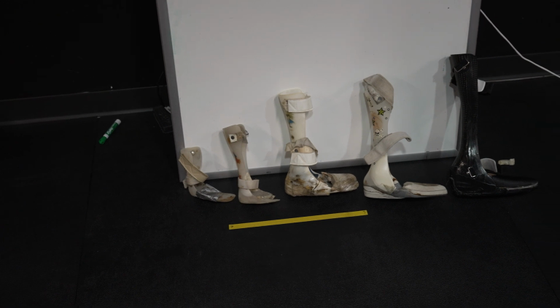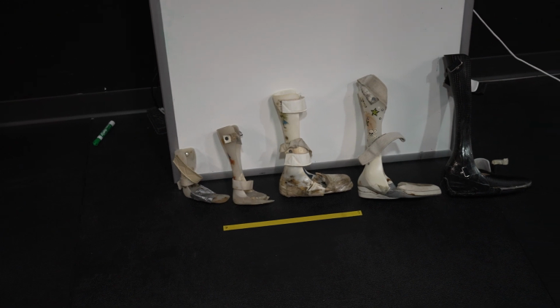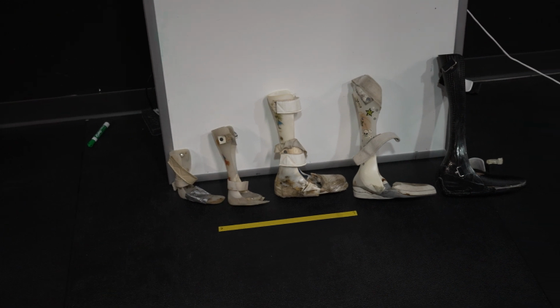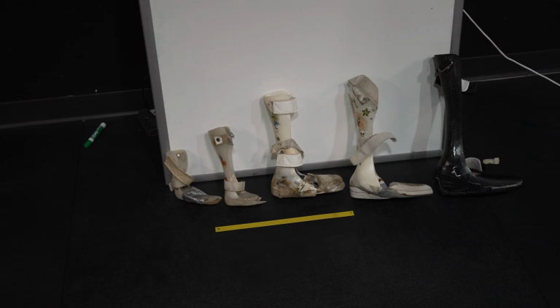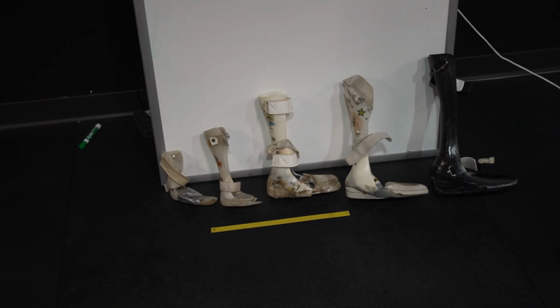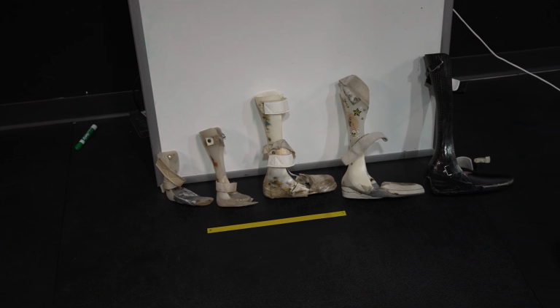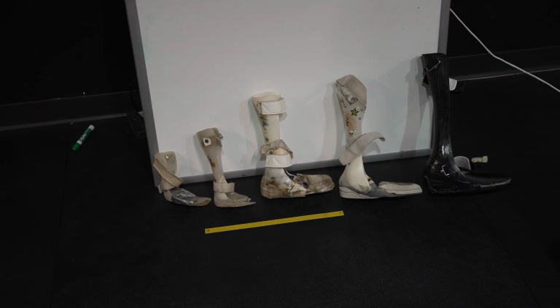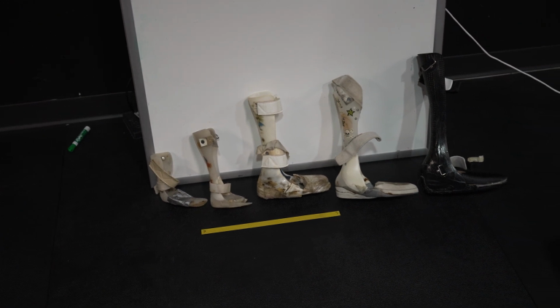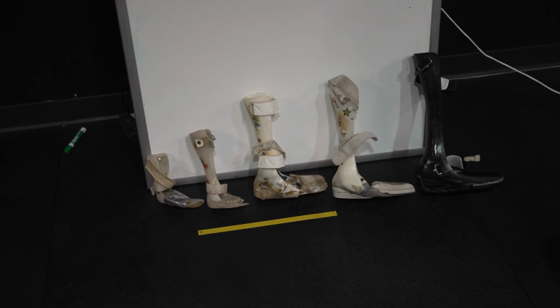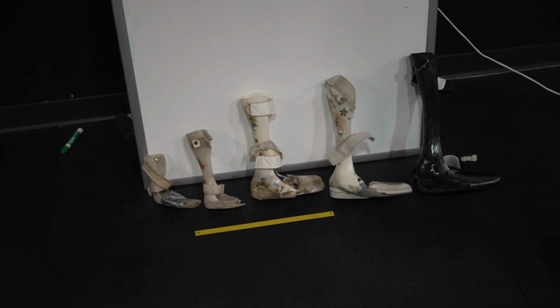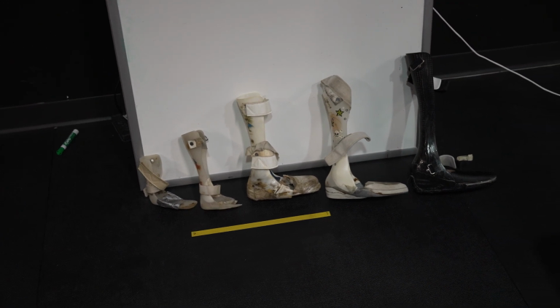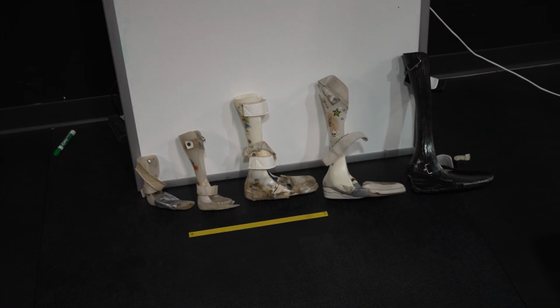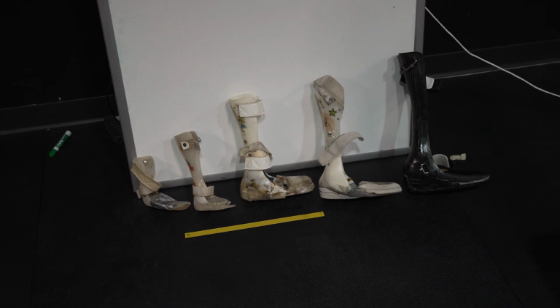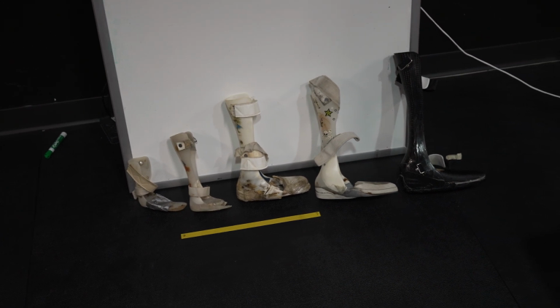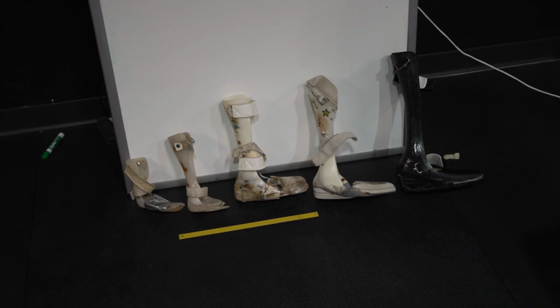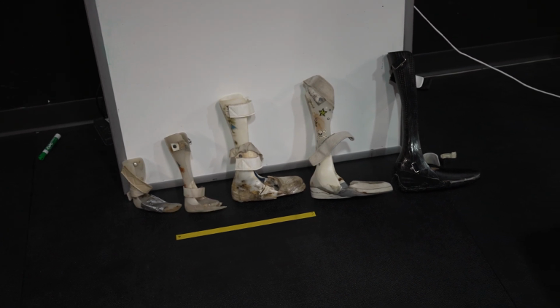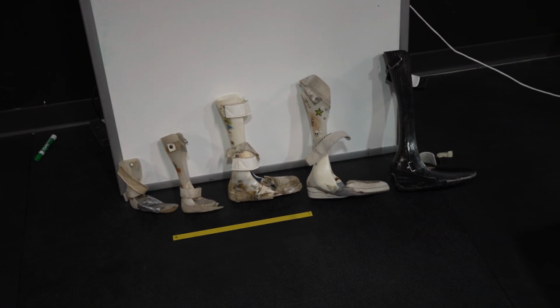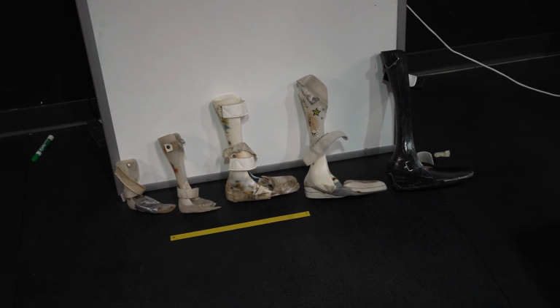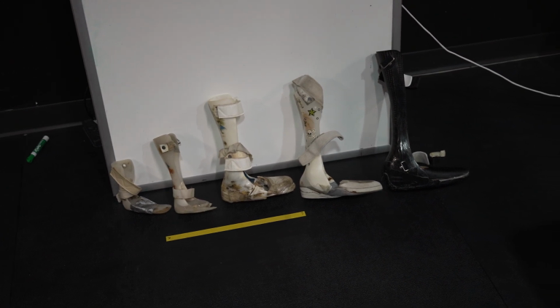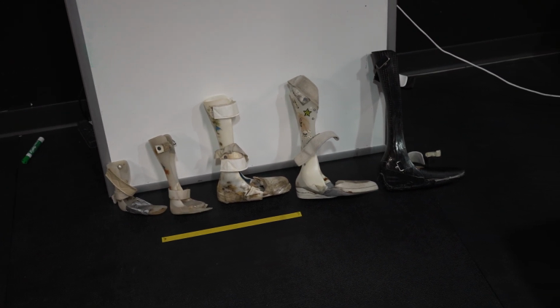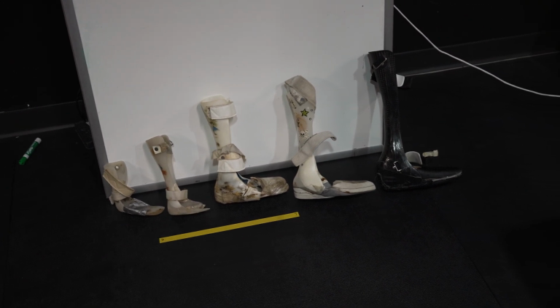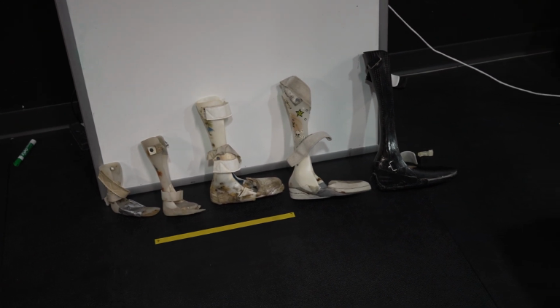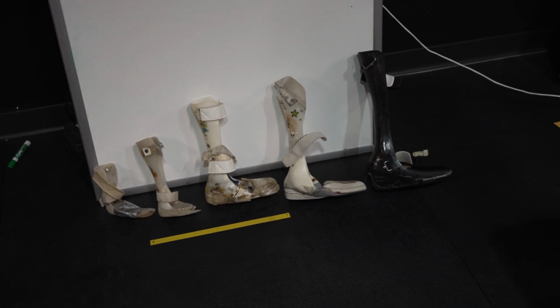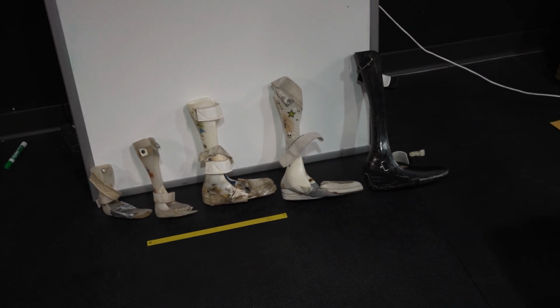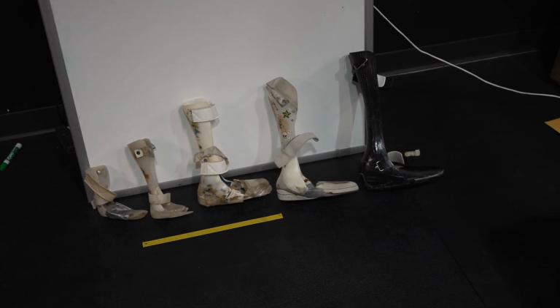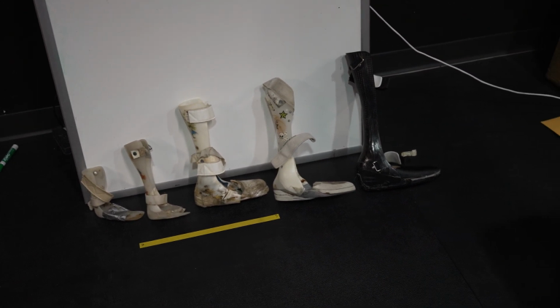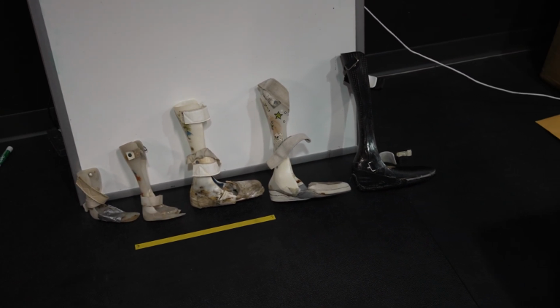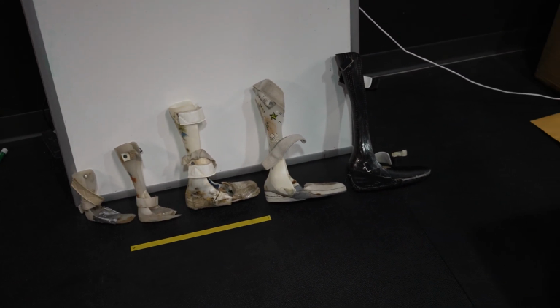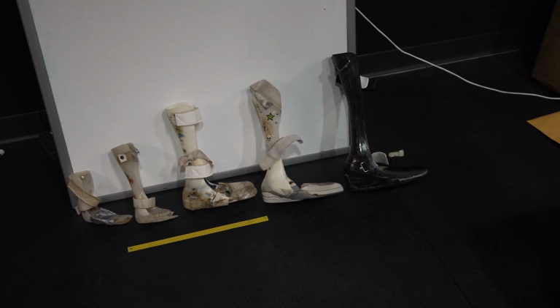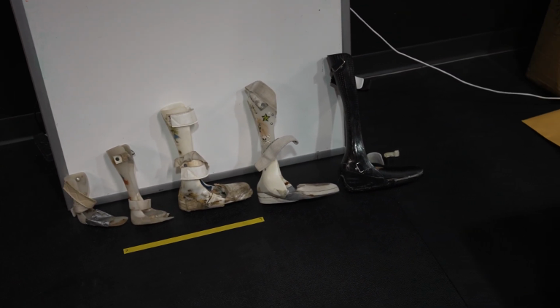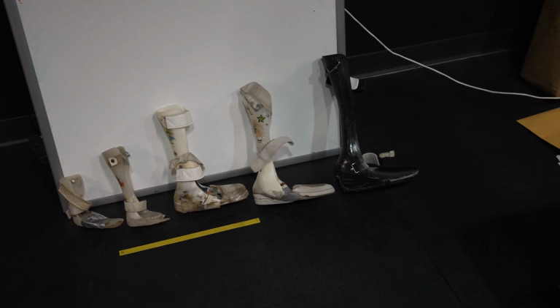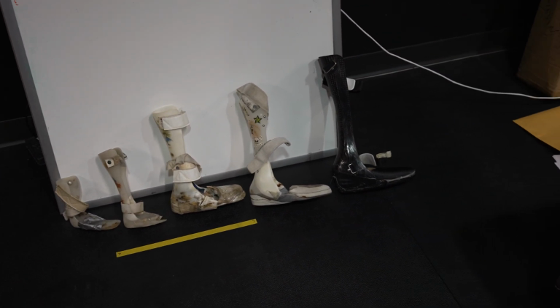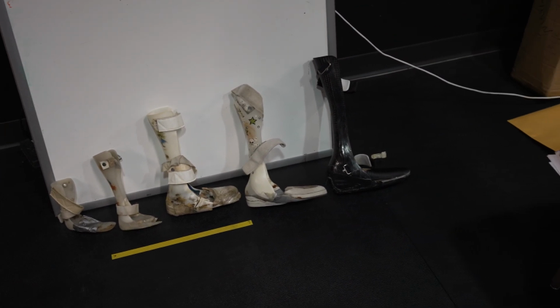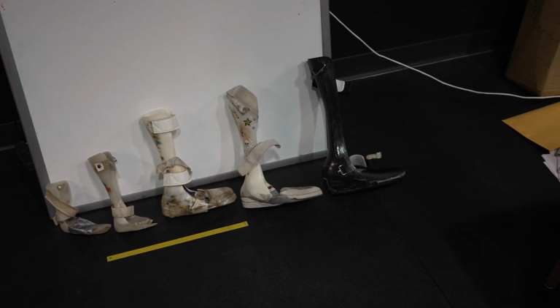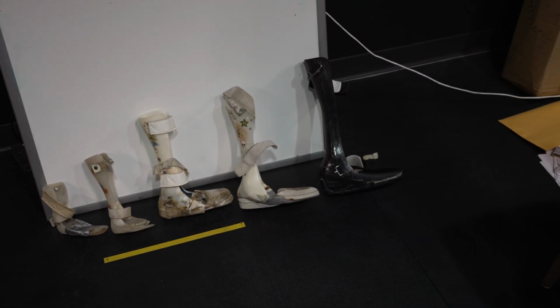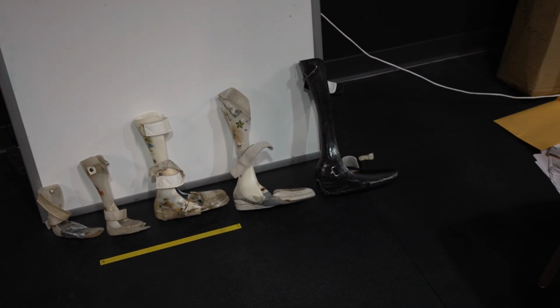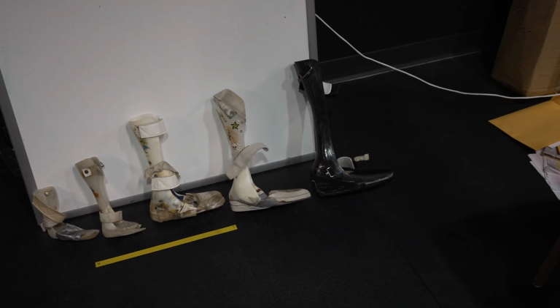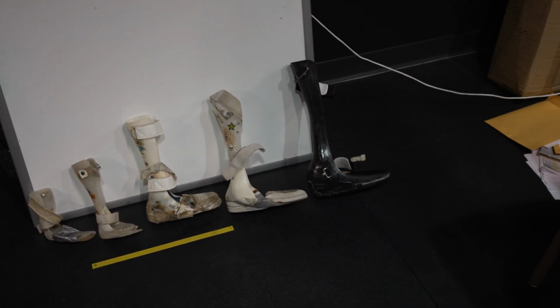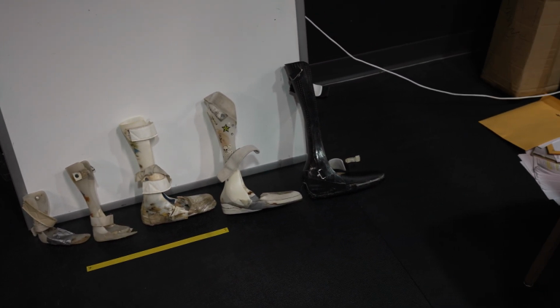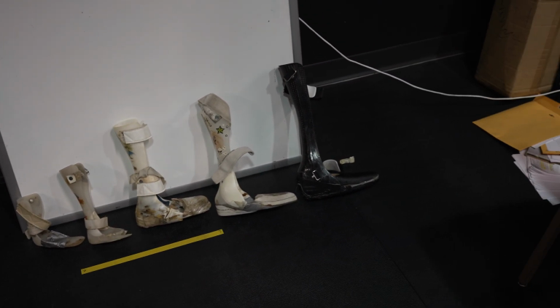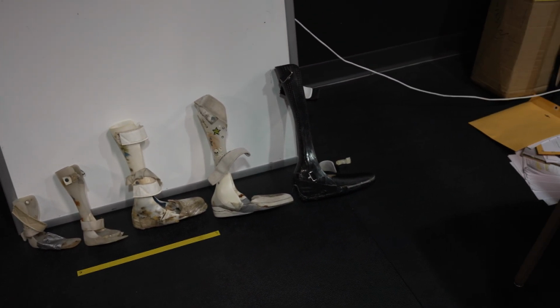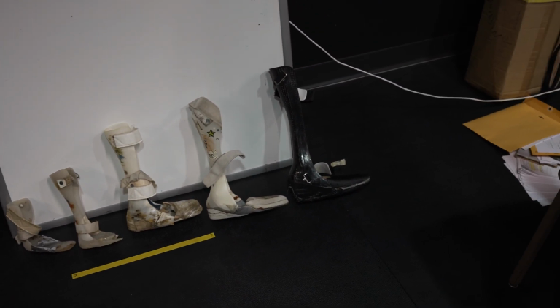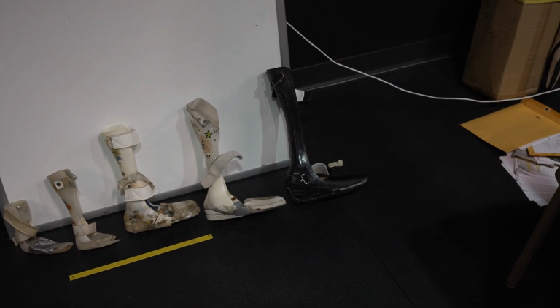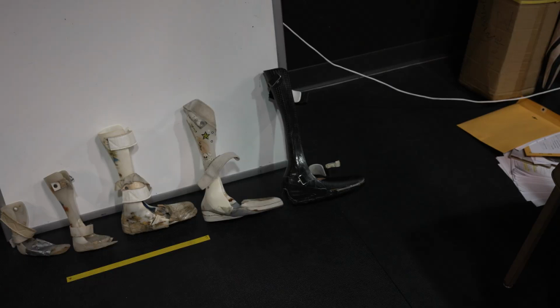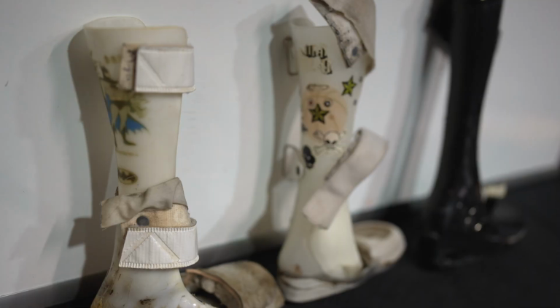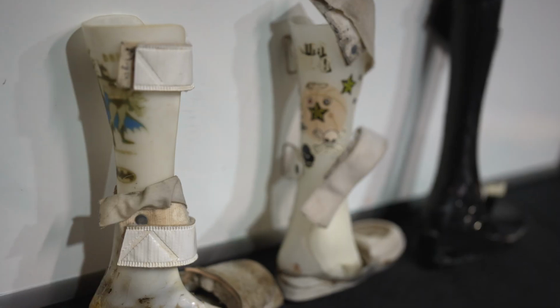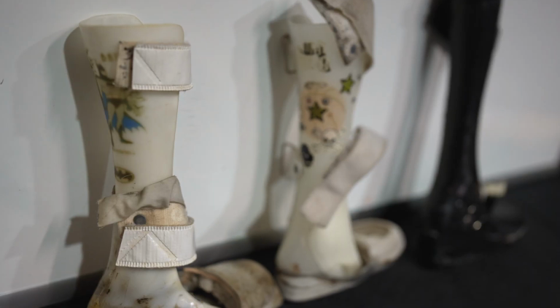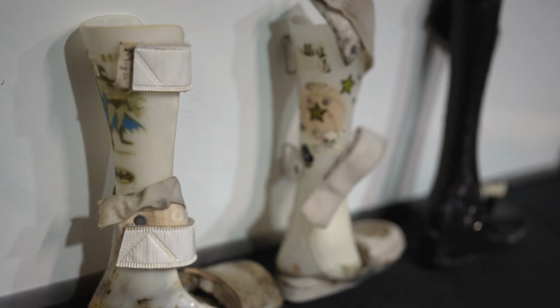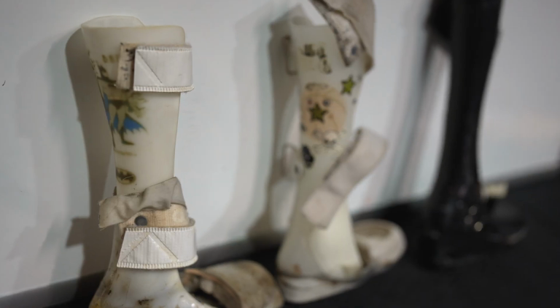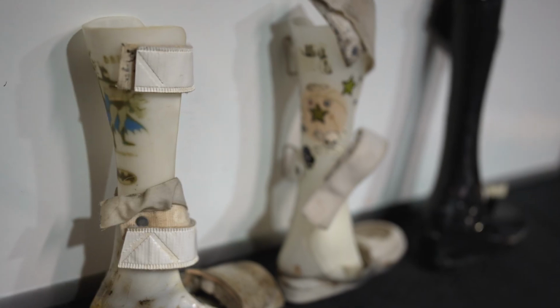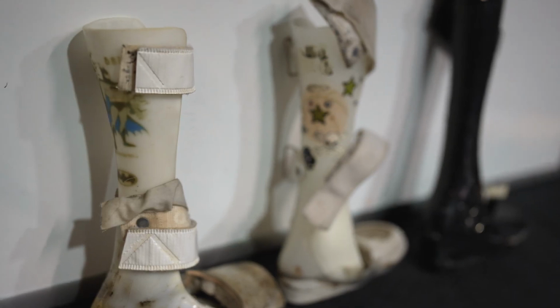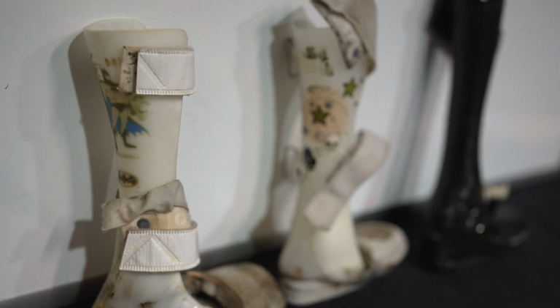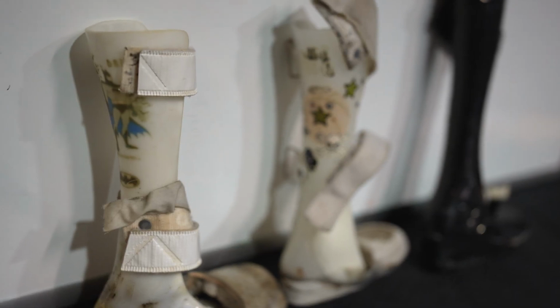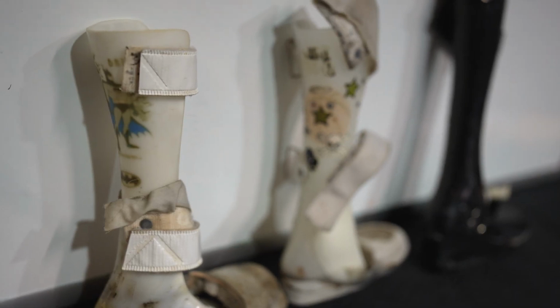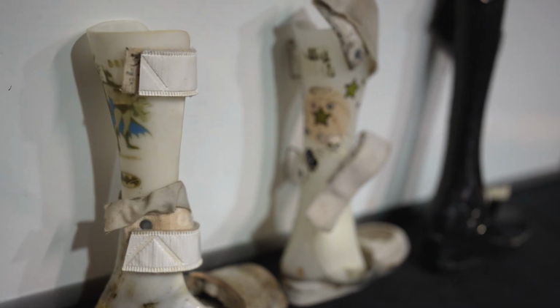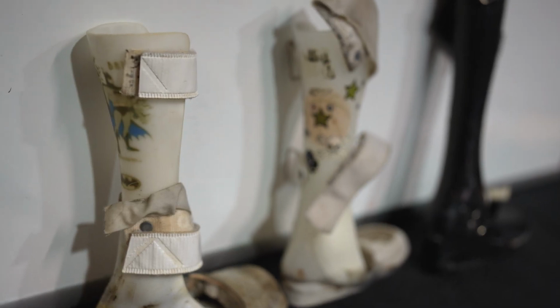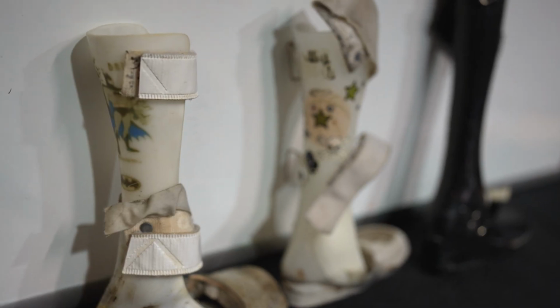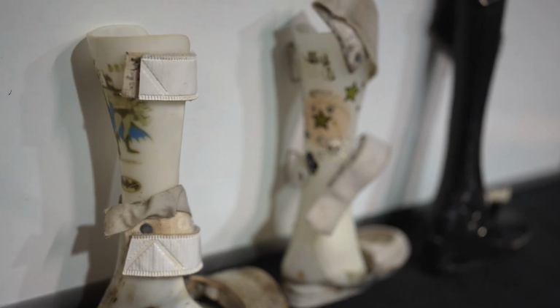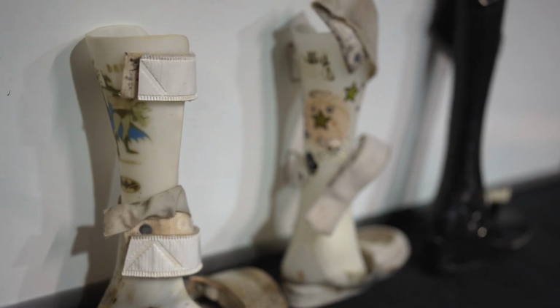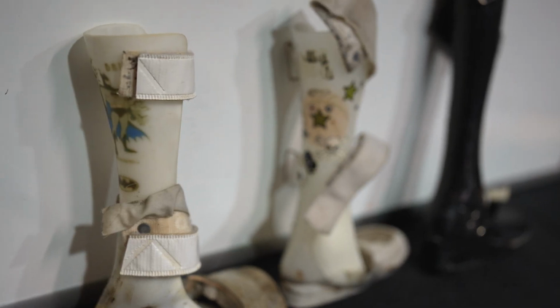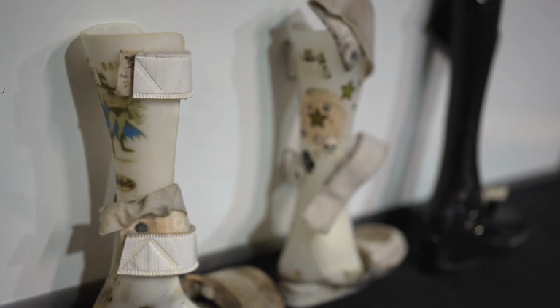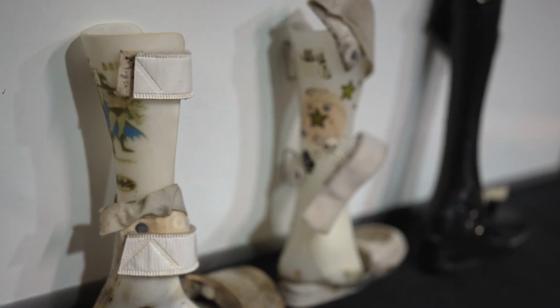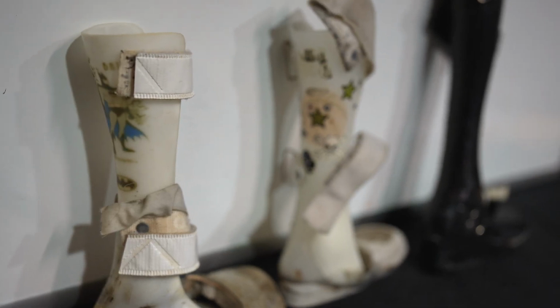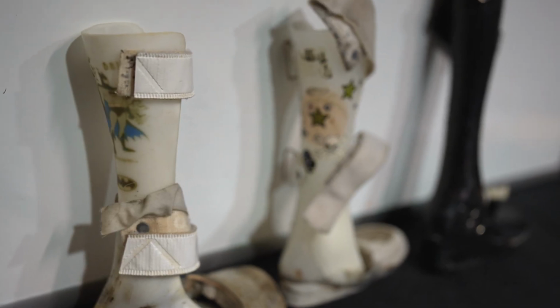With it being new, there wasn't a lot of braces that had those many features of a regular brace or a regular foot.